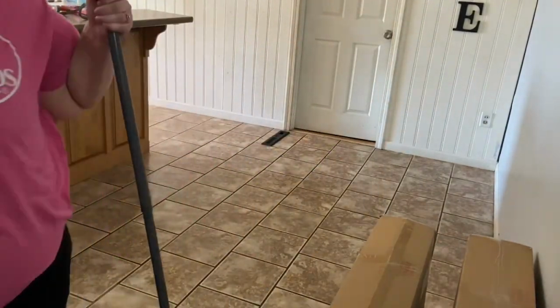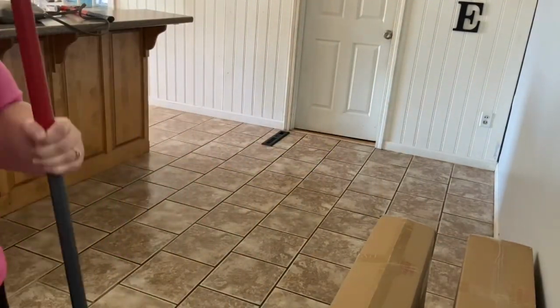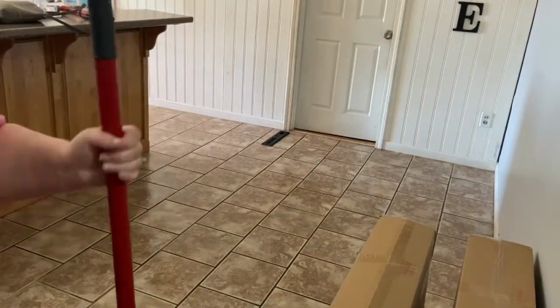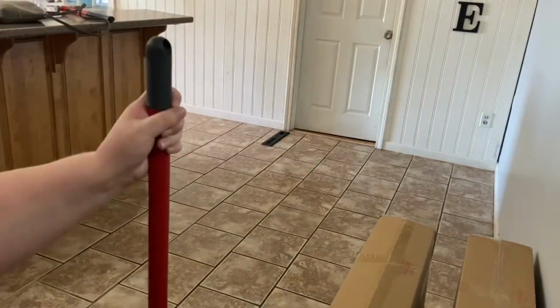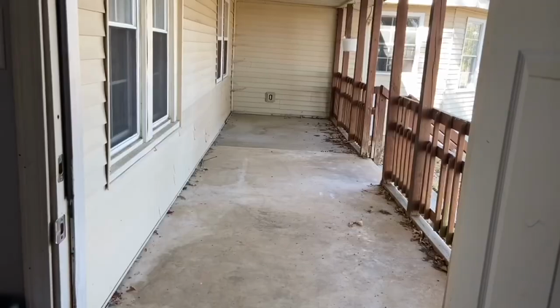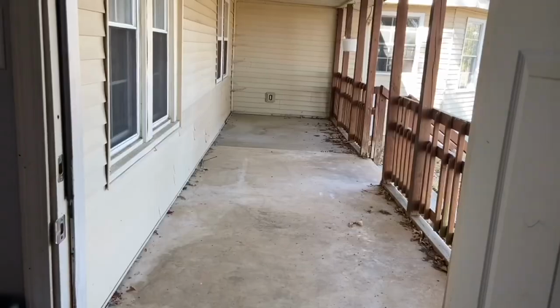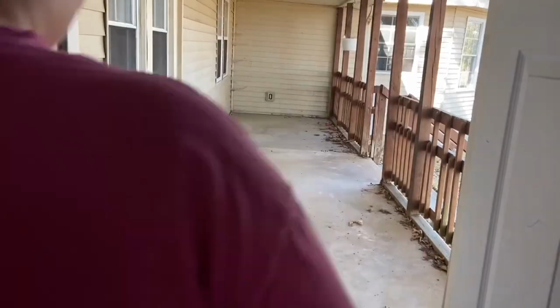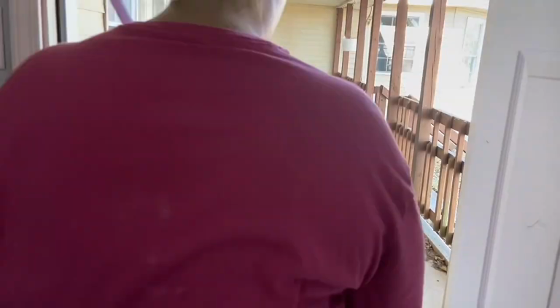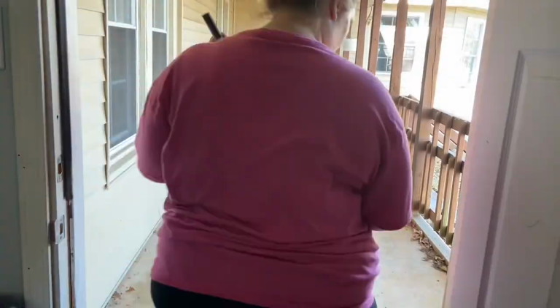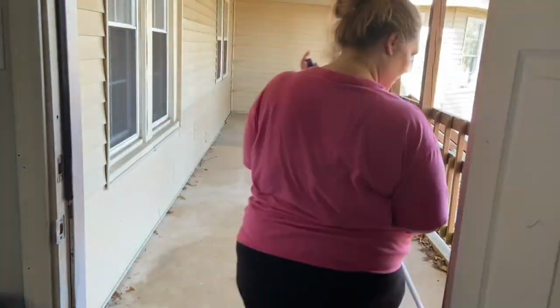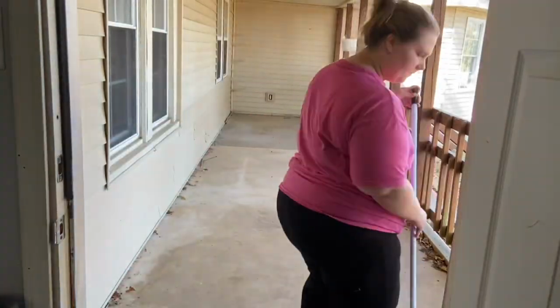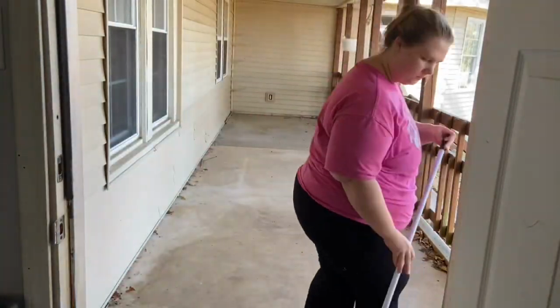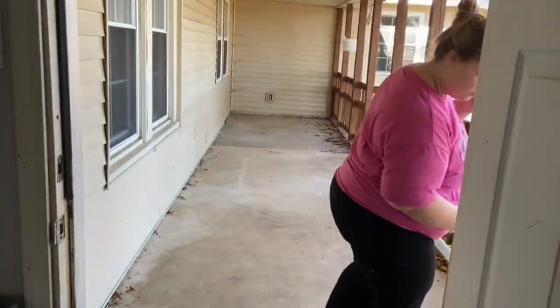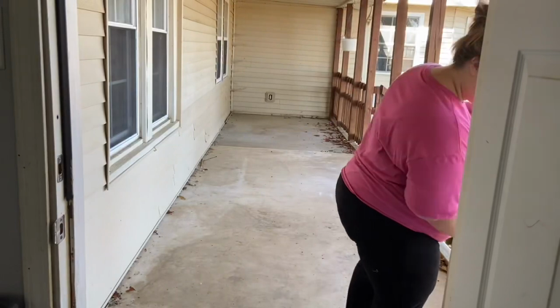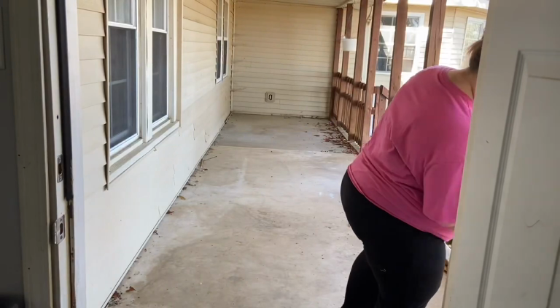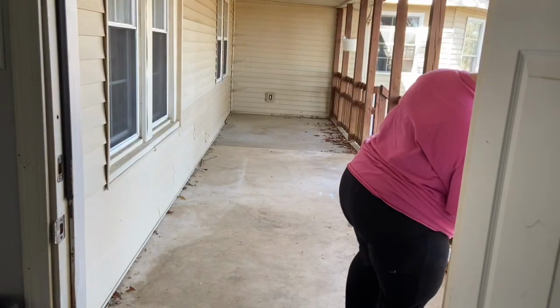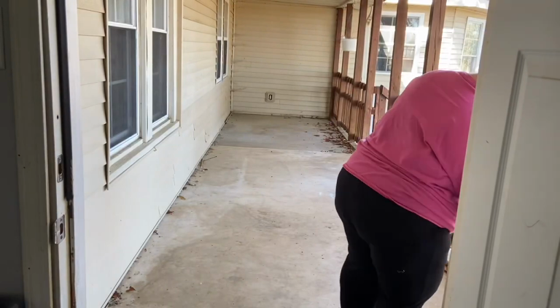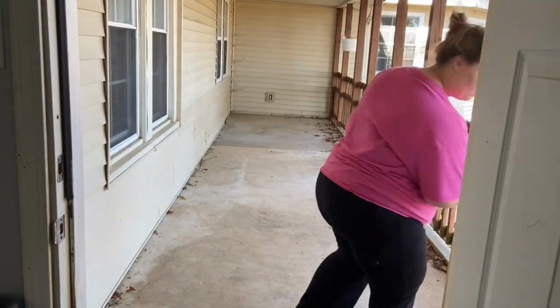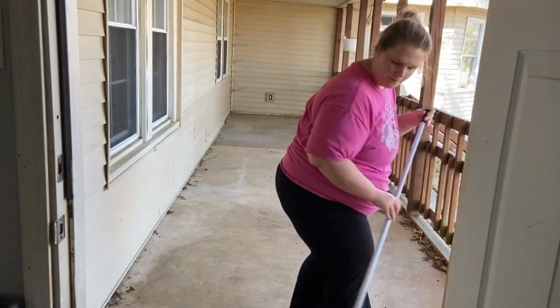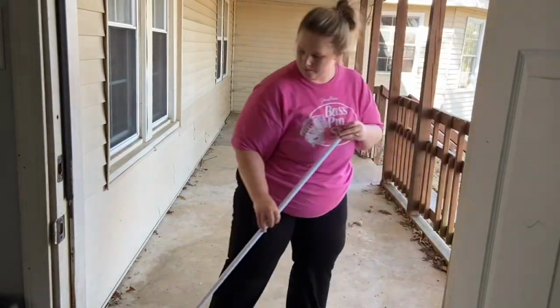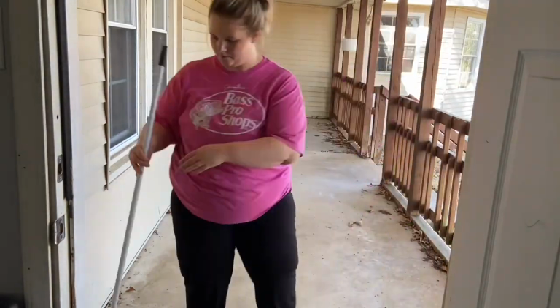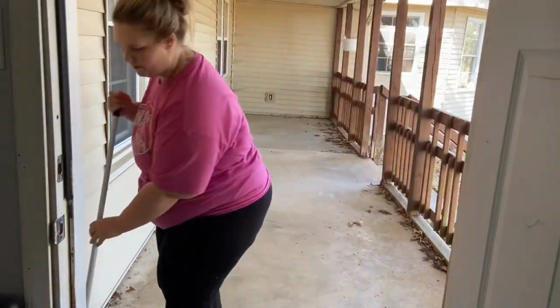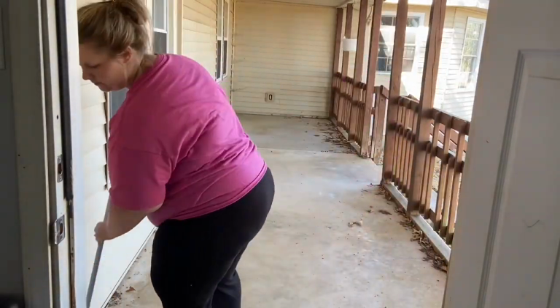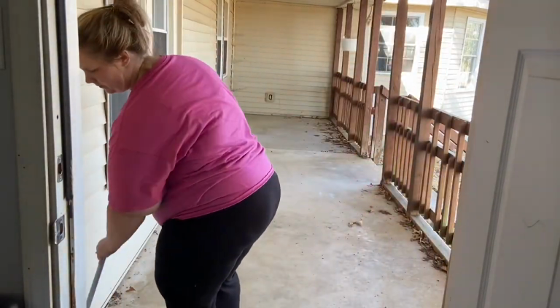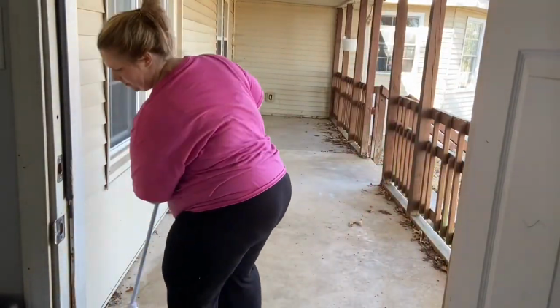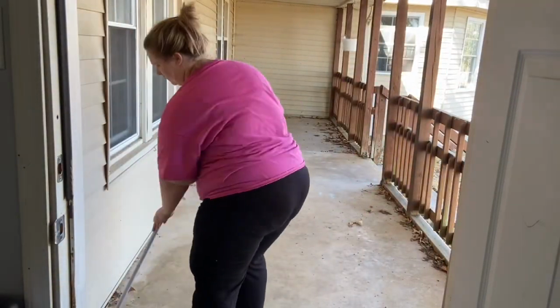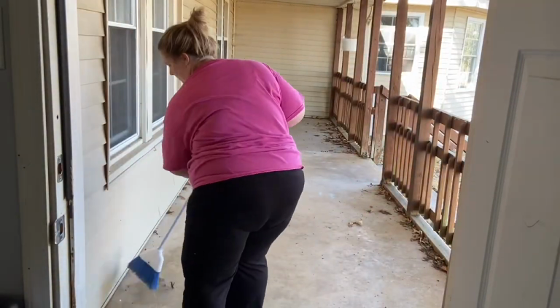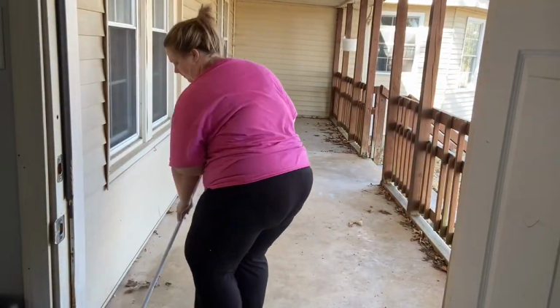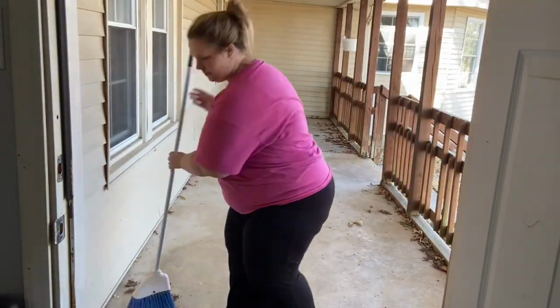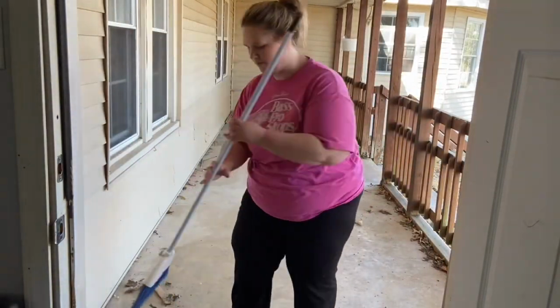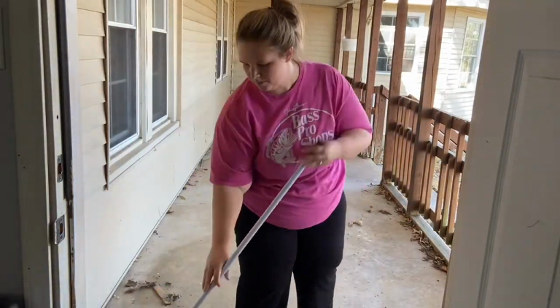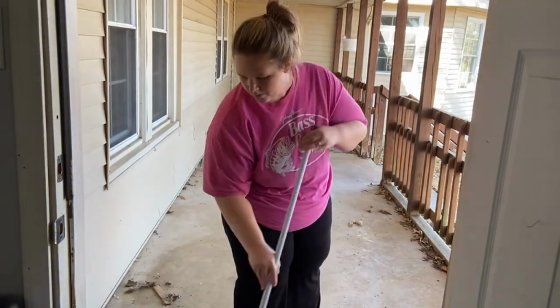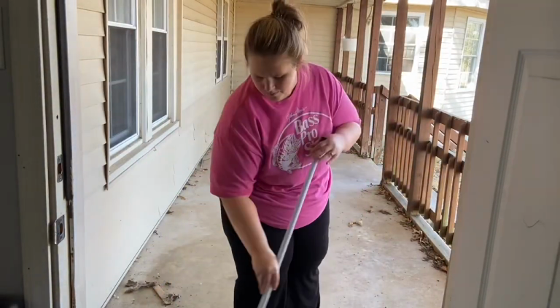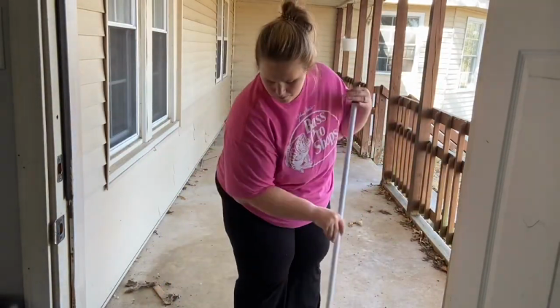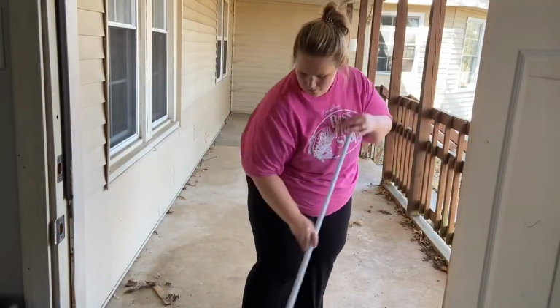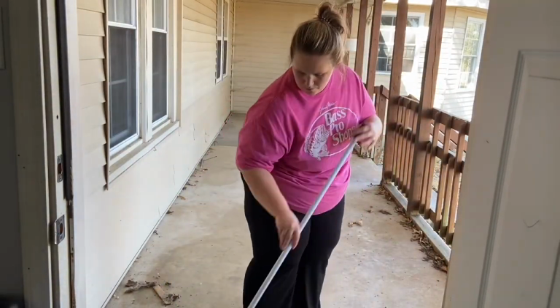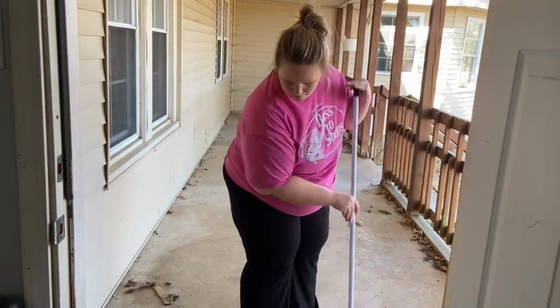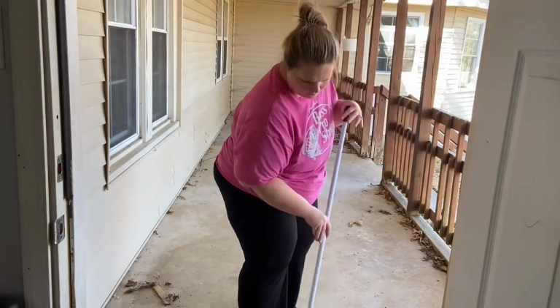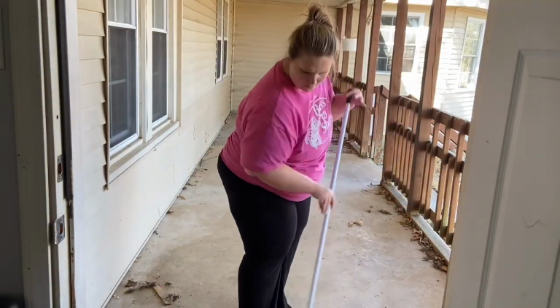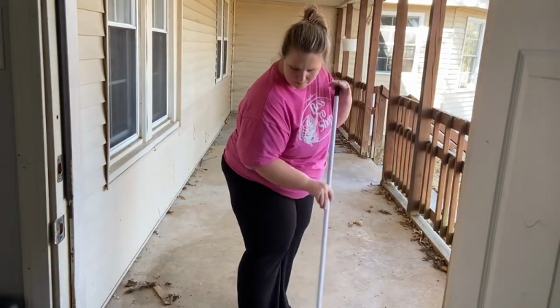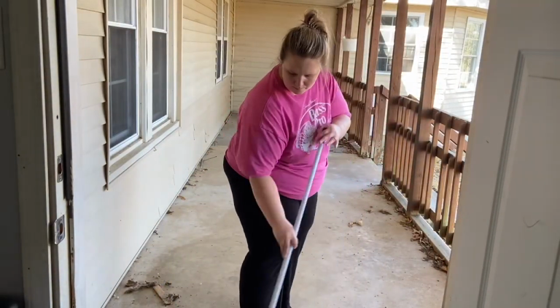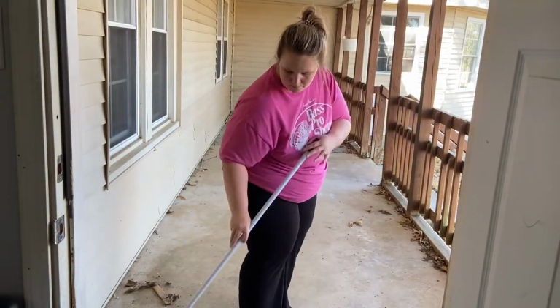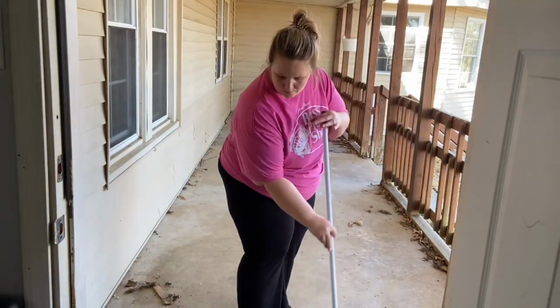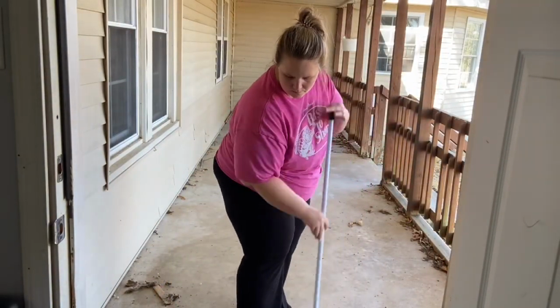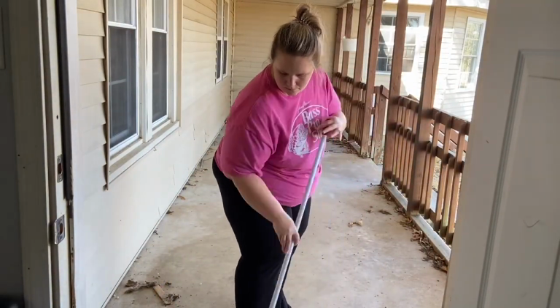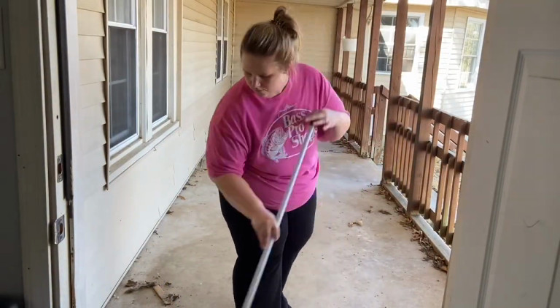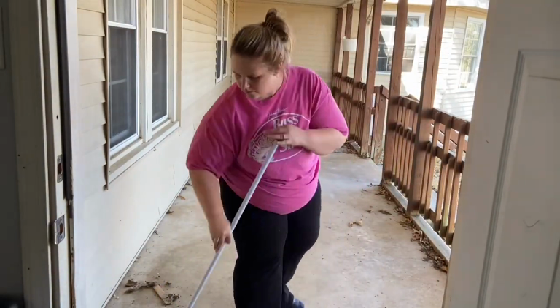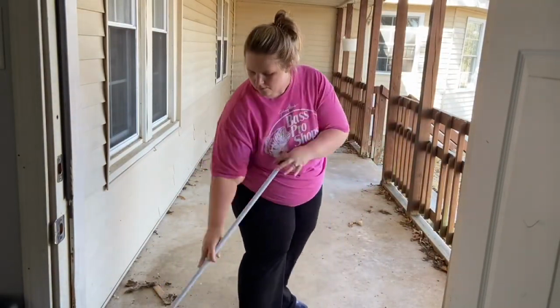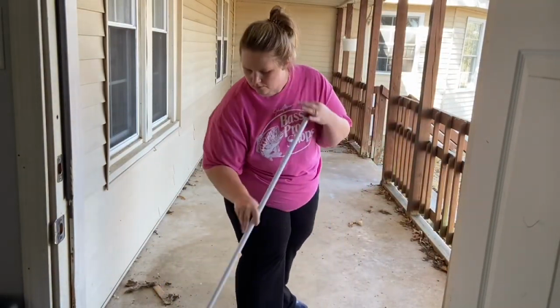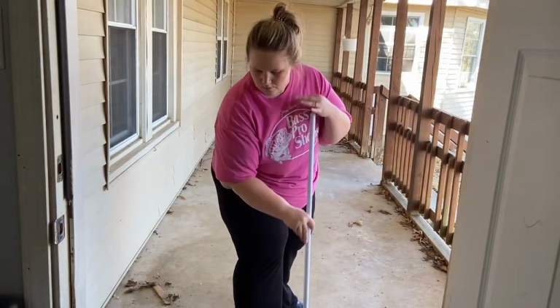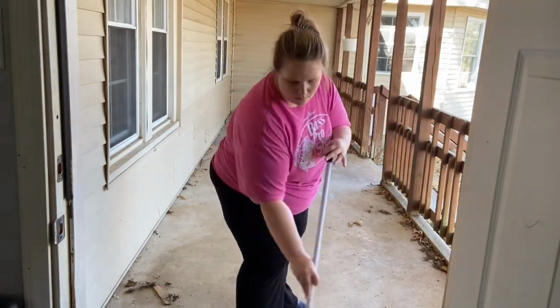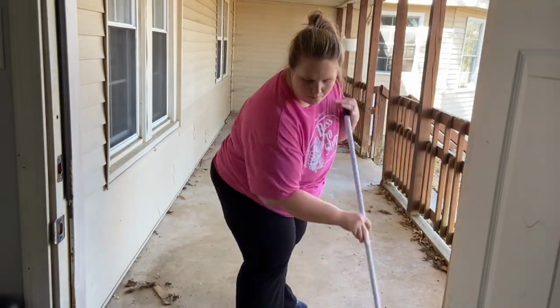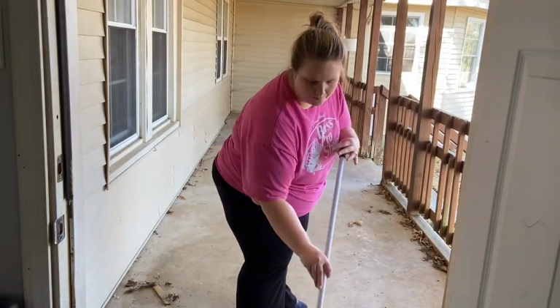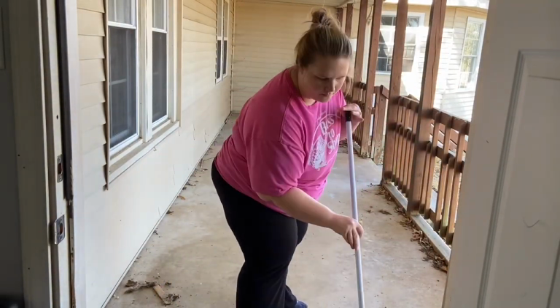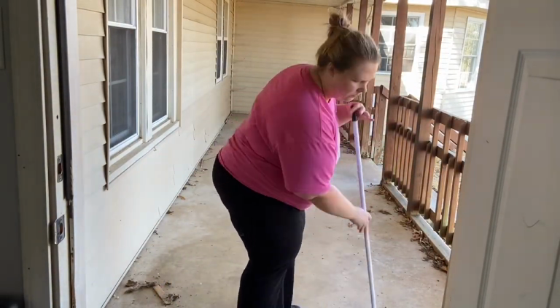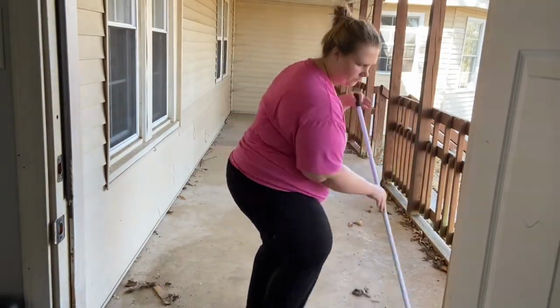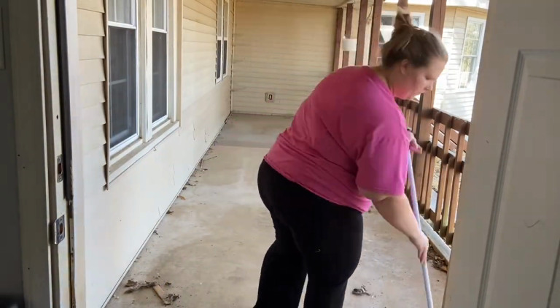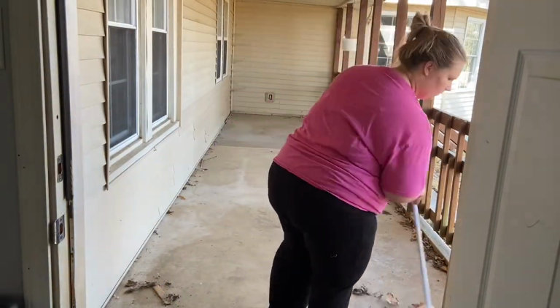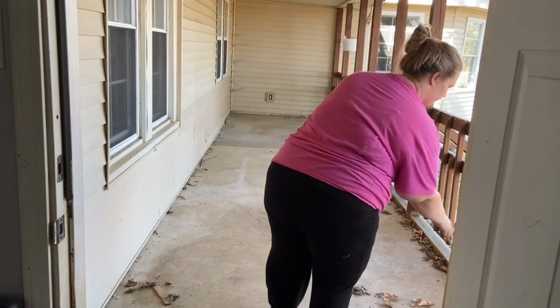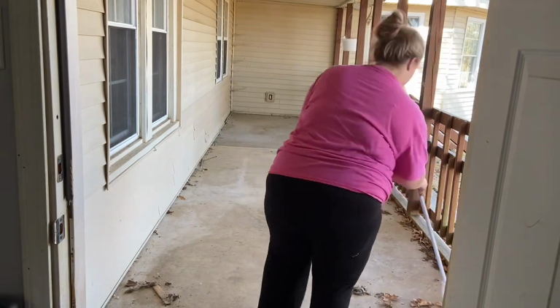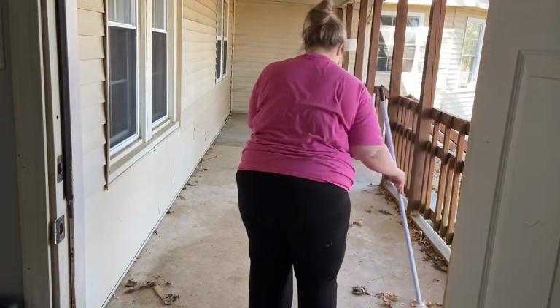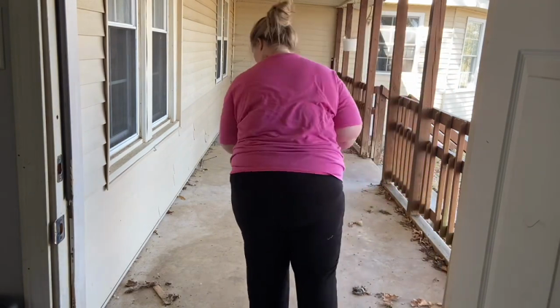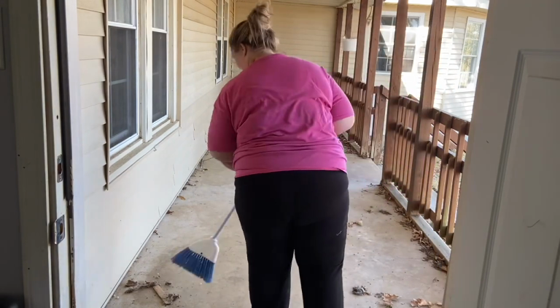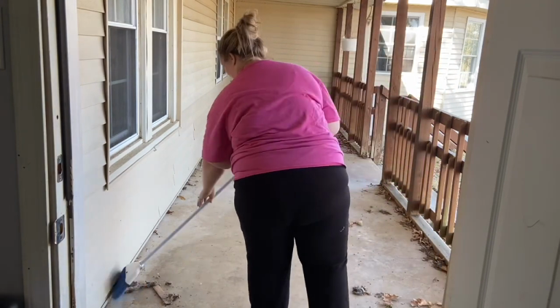Now I'm on my front porch — an animal had brought up a dead bird so I needed to get that off my porch. I'm just sweeping that off really quickly.